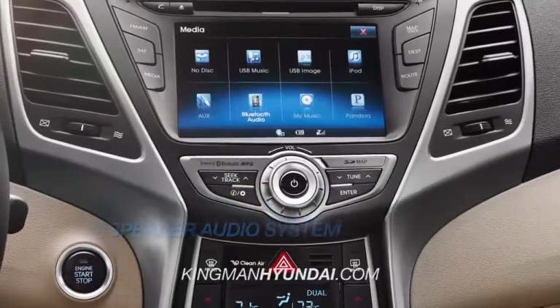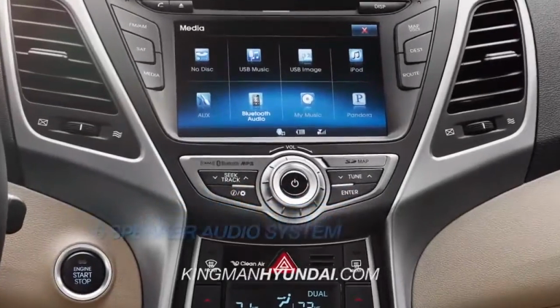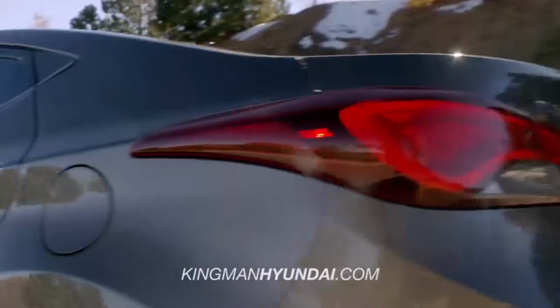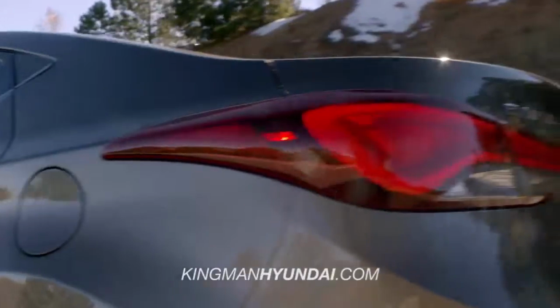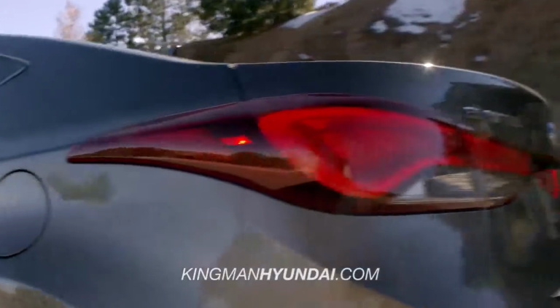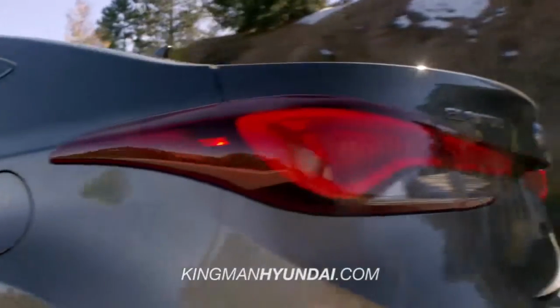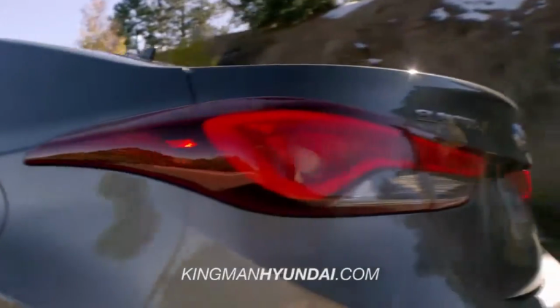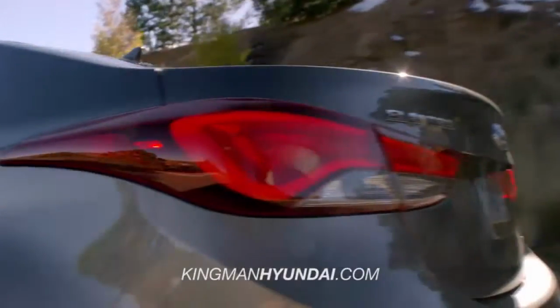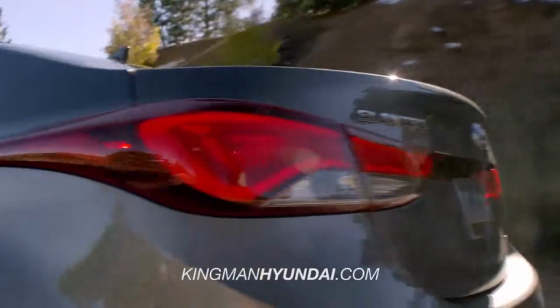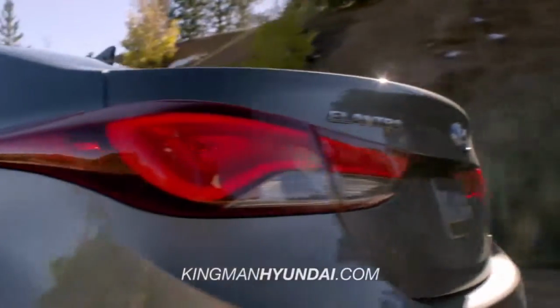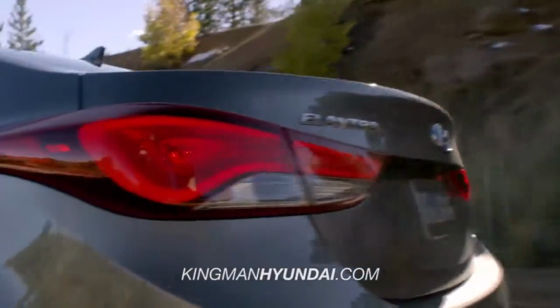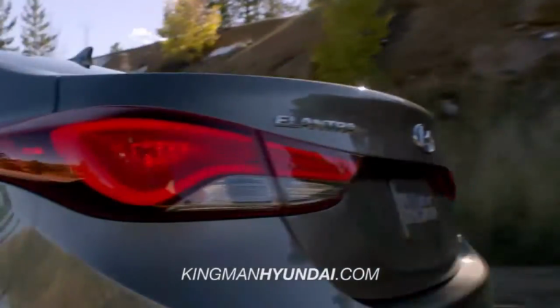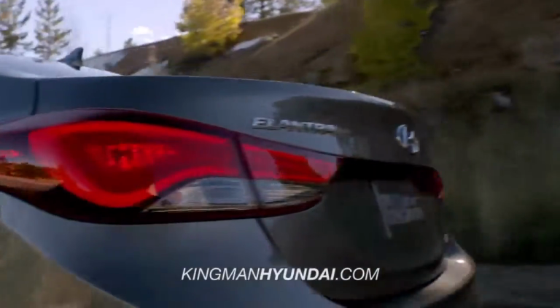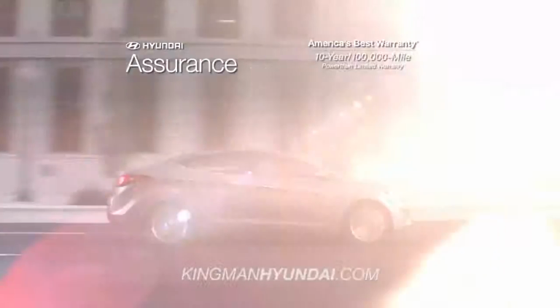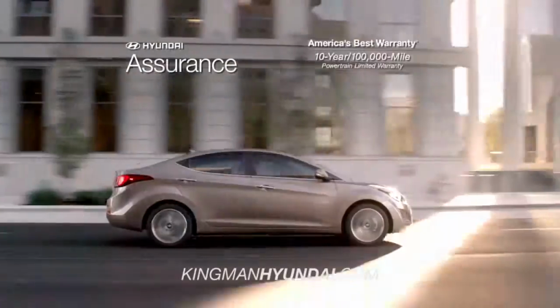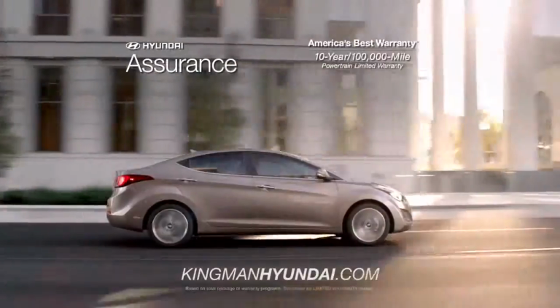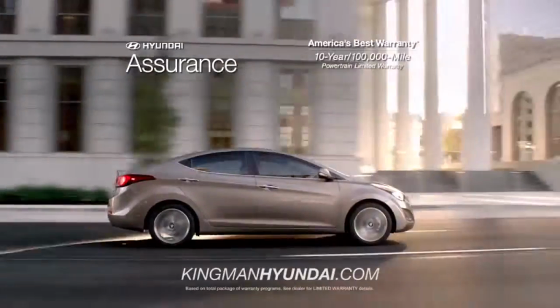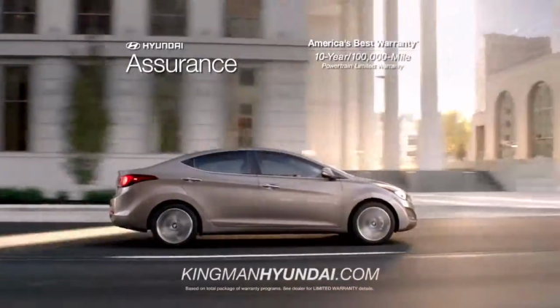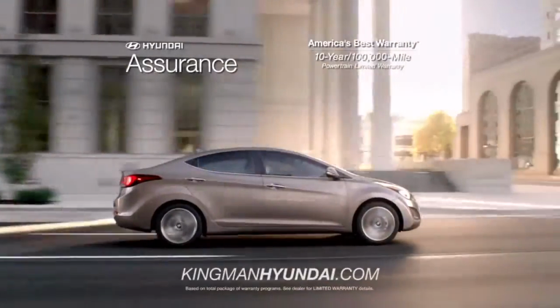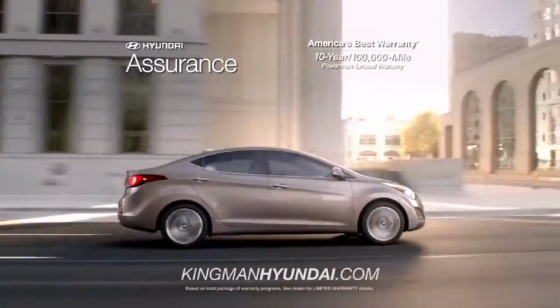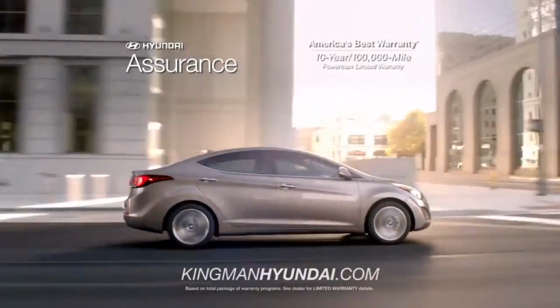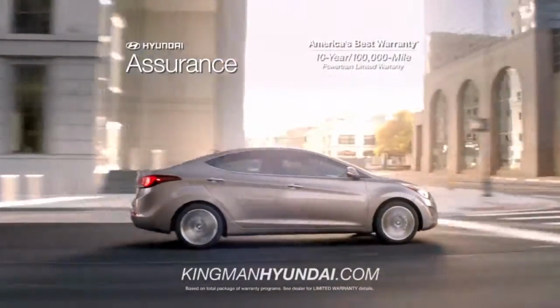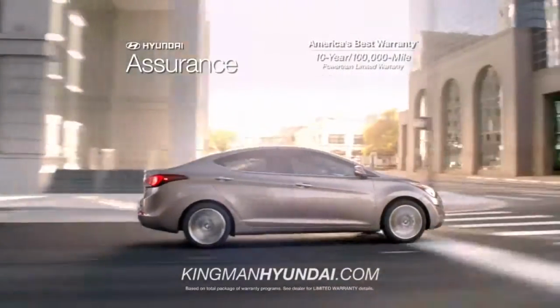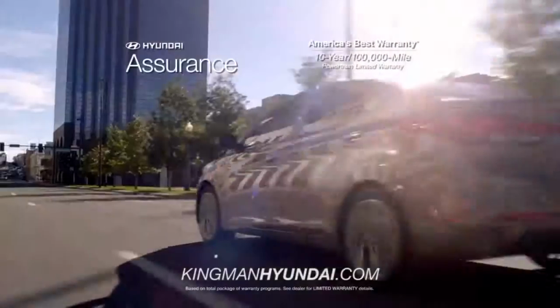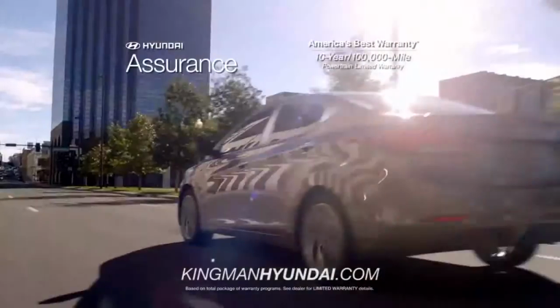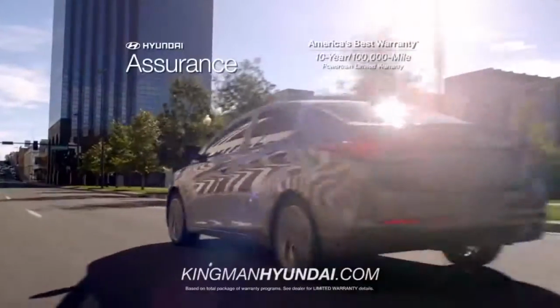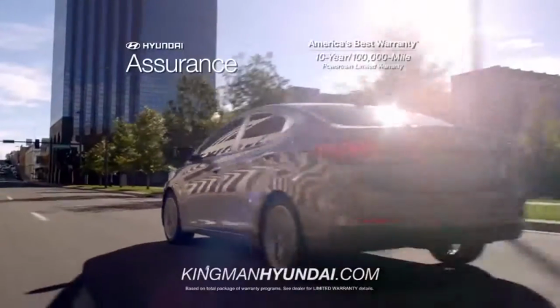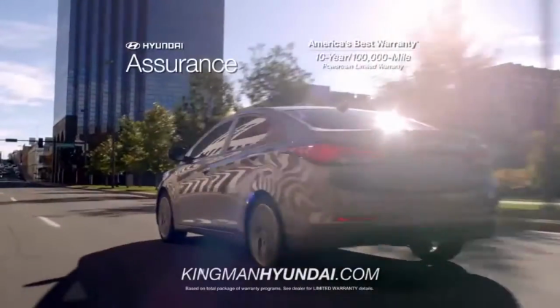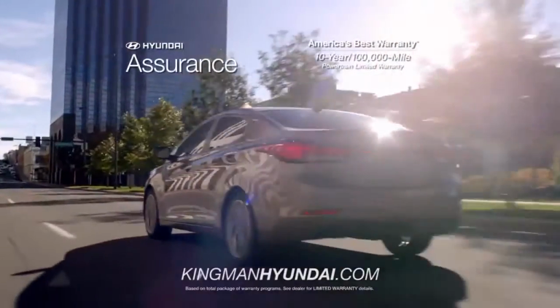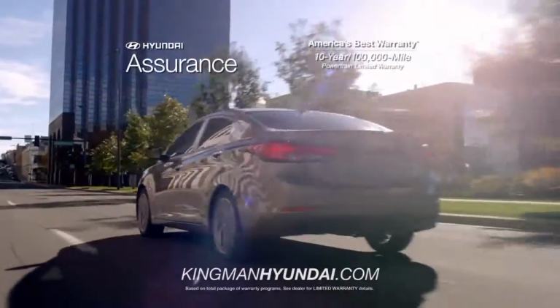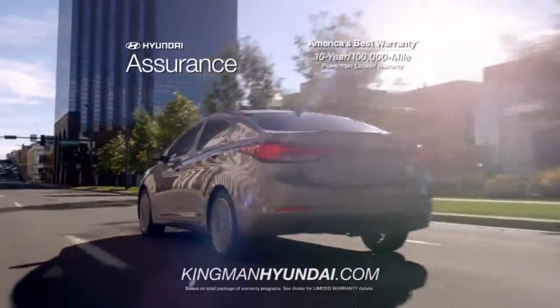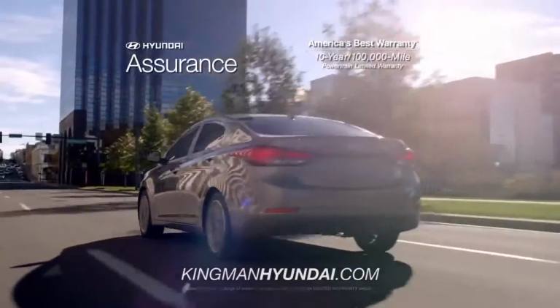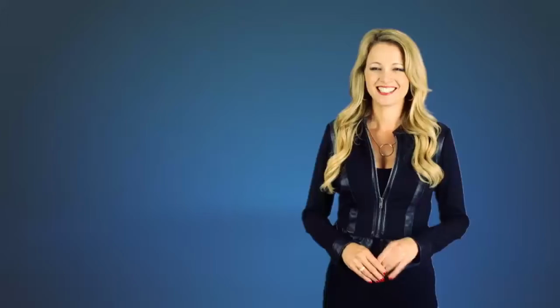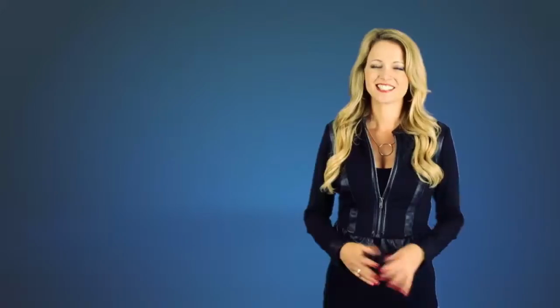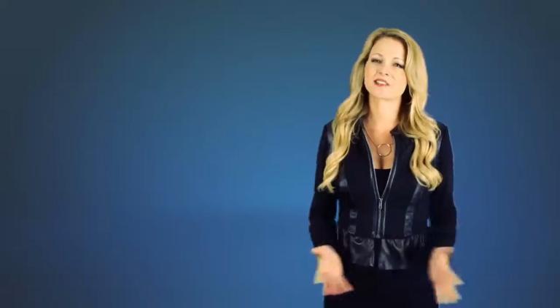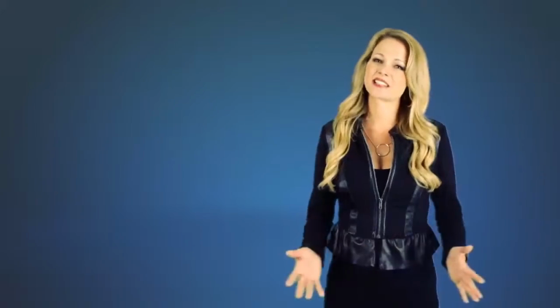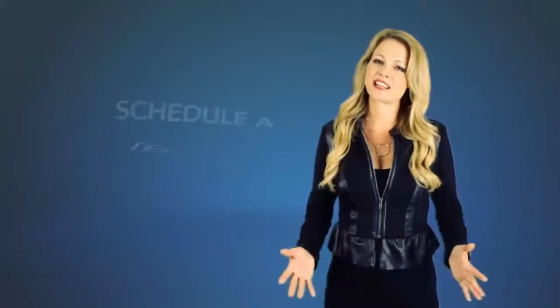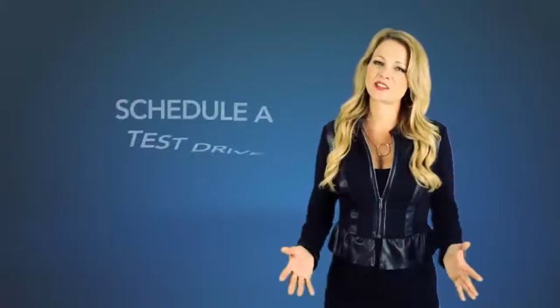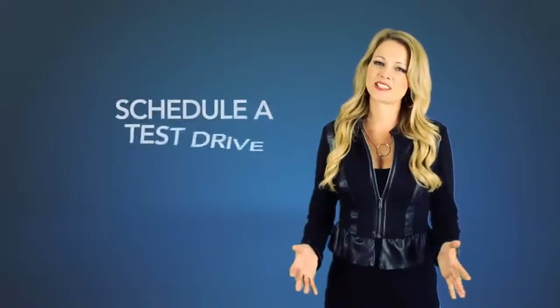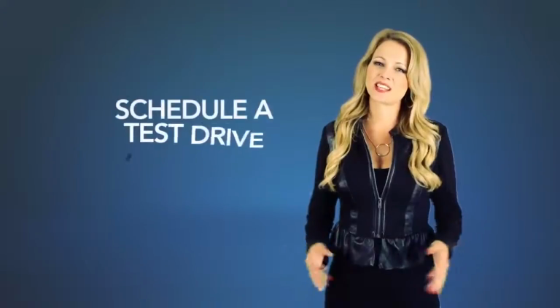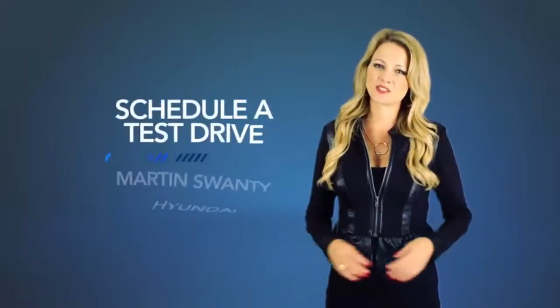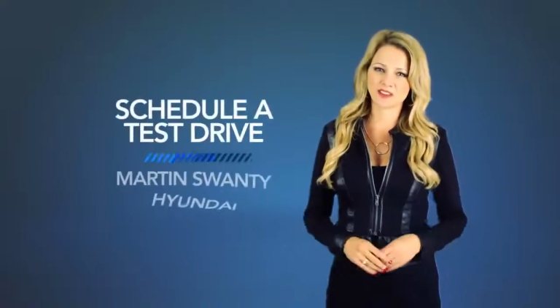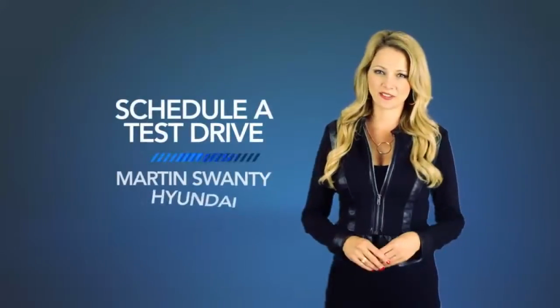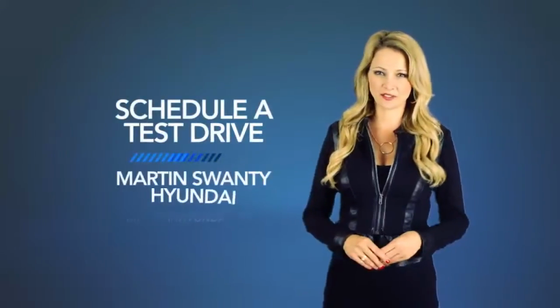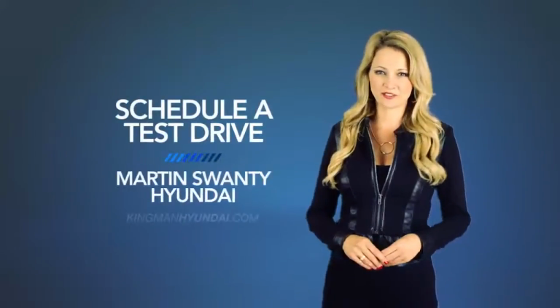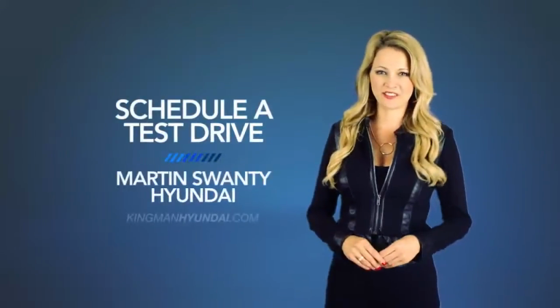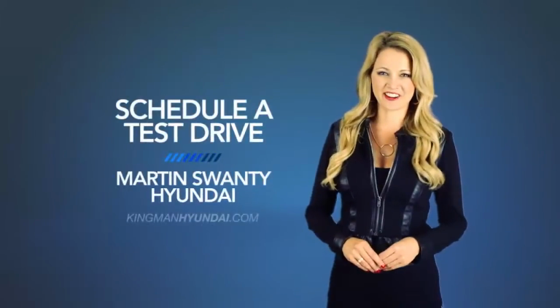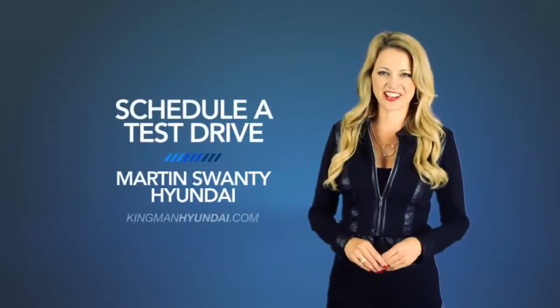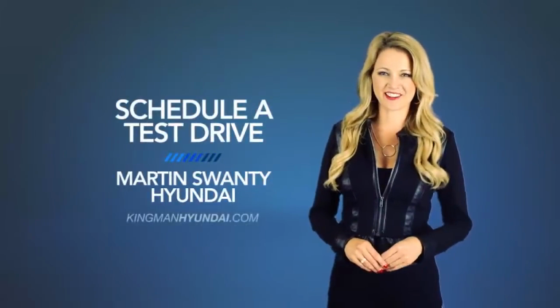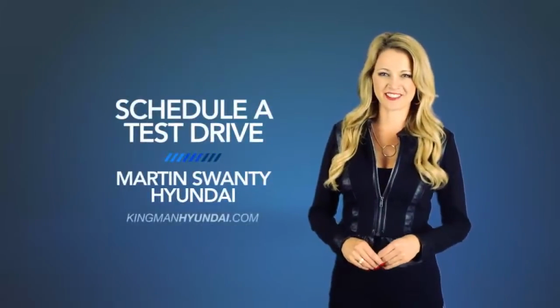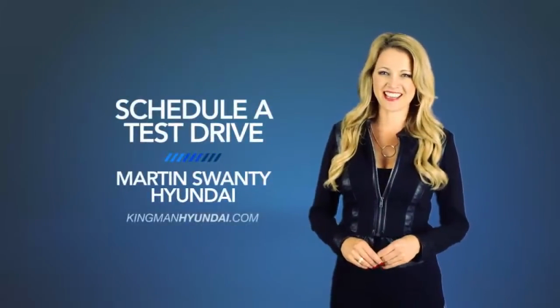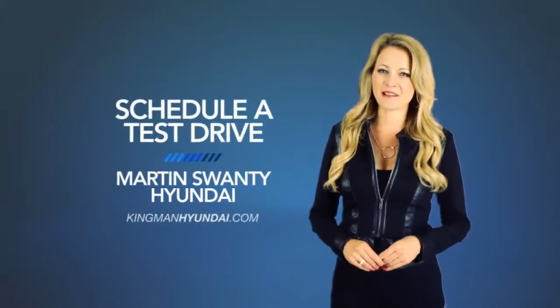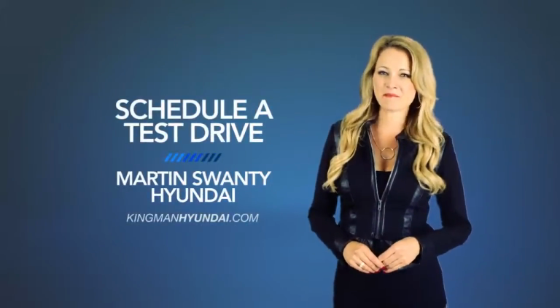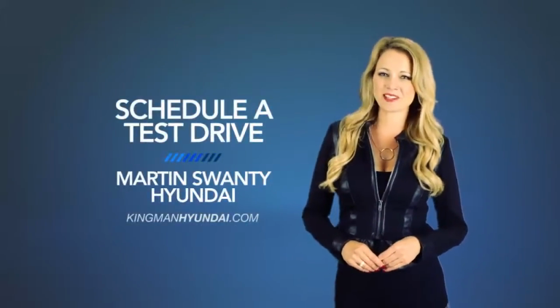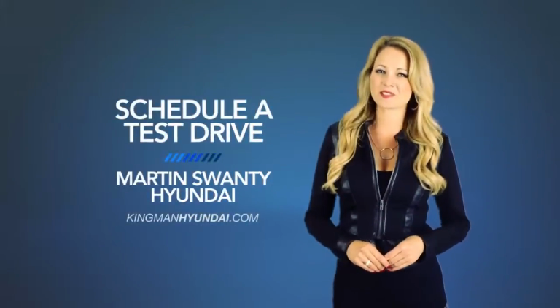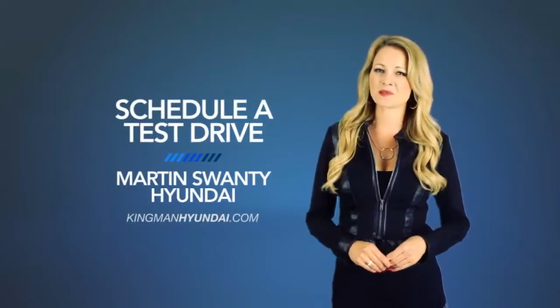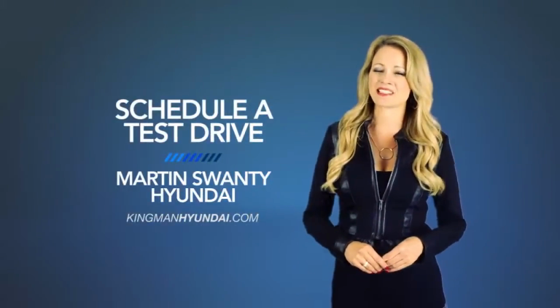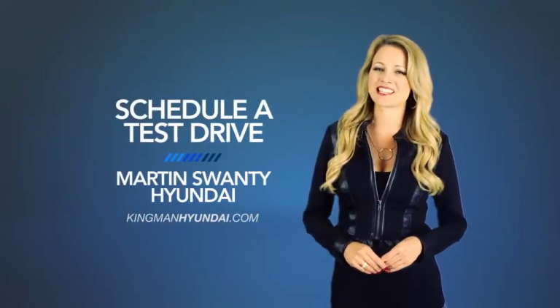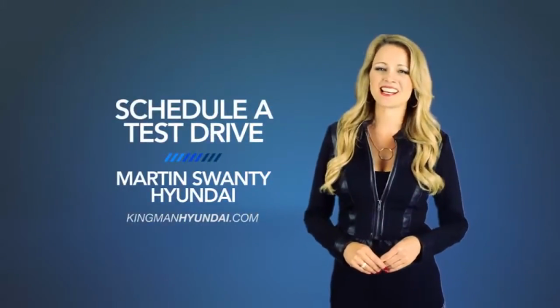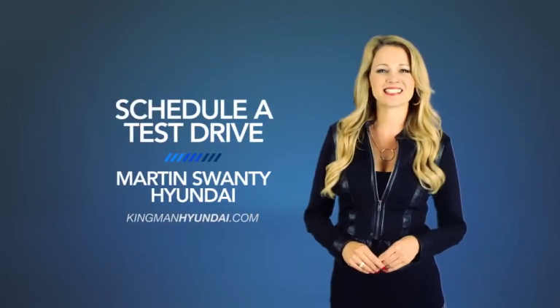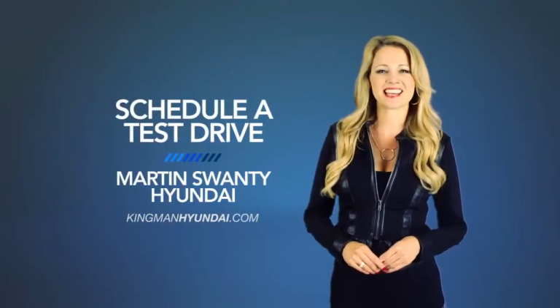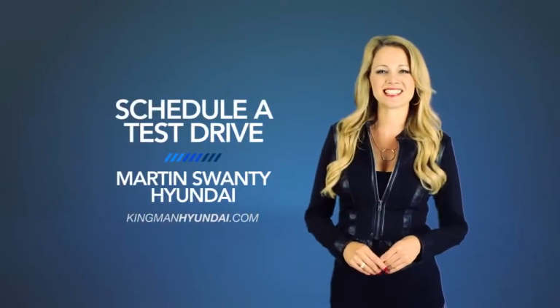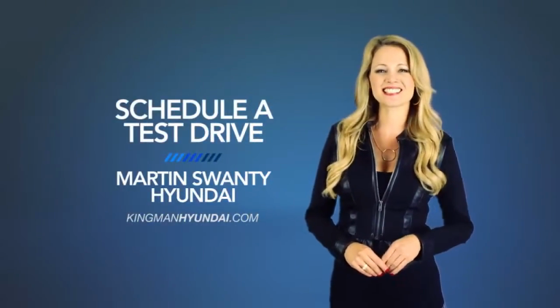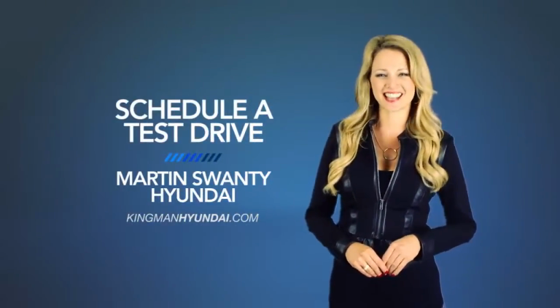So what are you waiting for? Get more right now! Schedule a test drive of your very own at Martin Swanti Hyundai today!